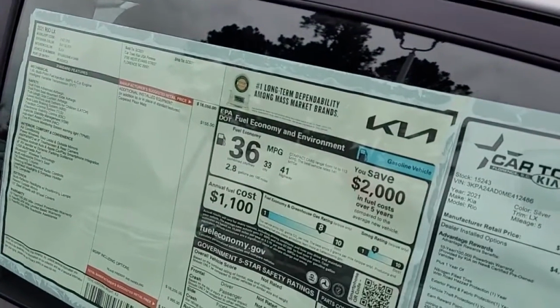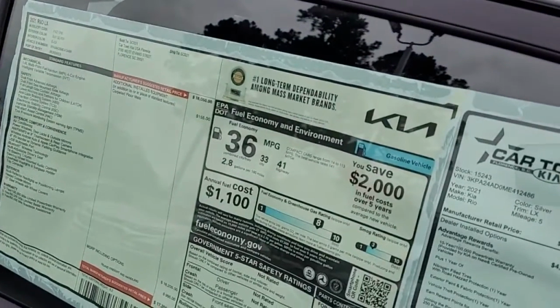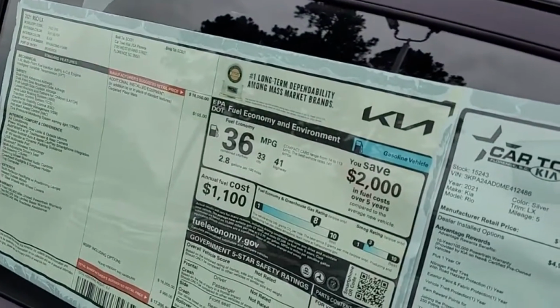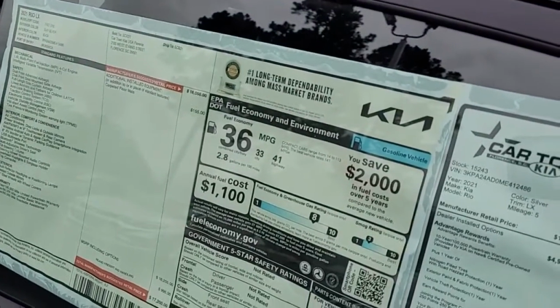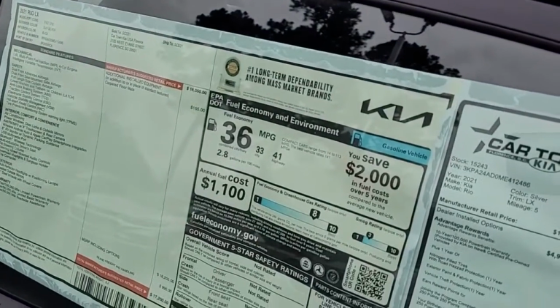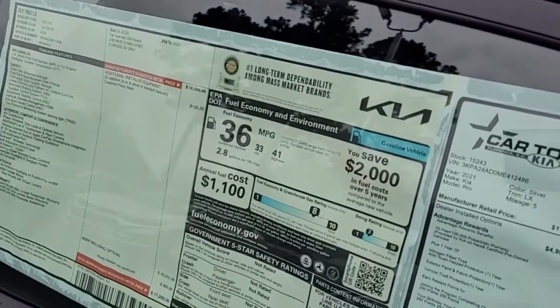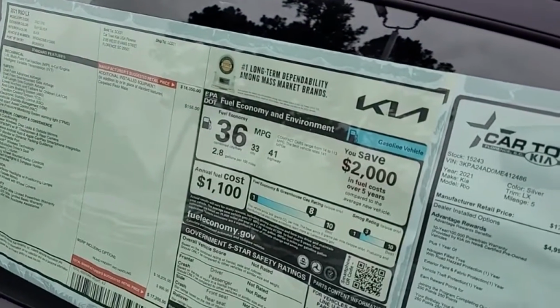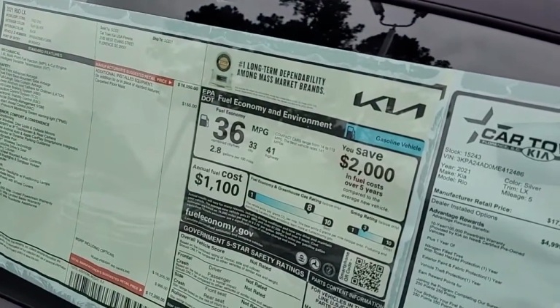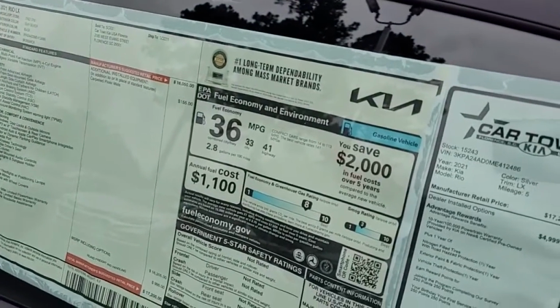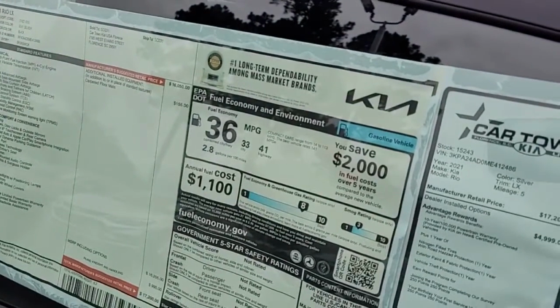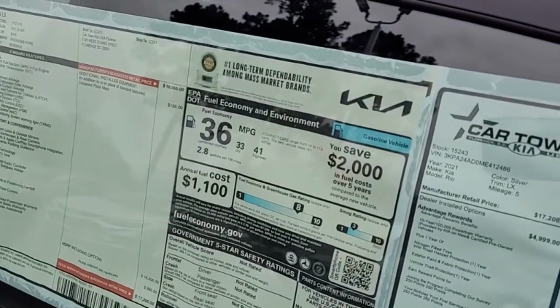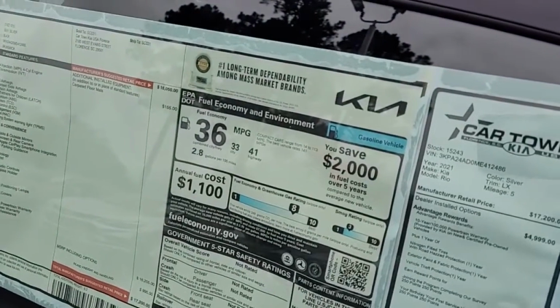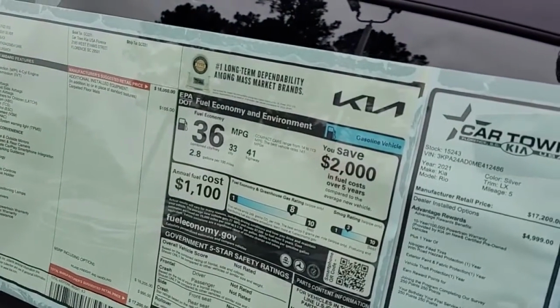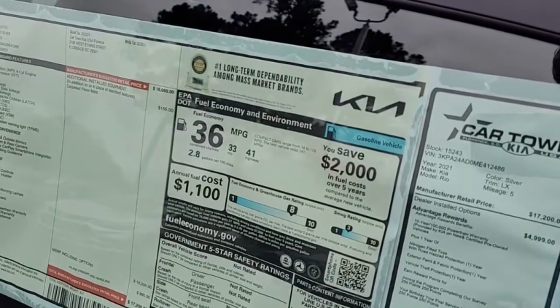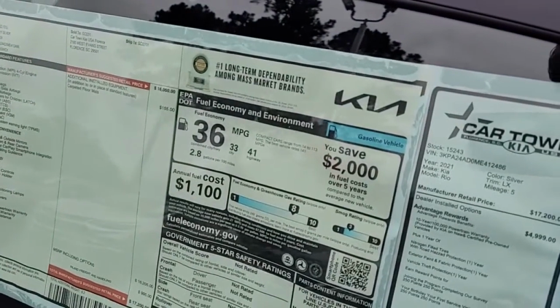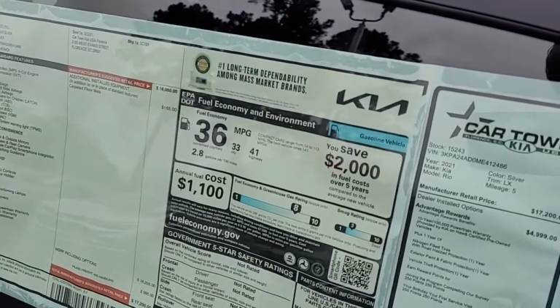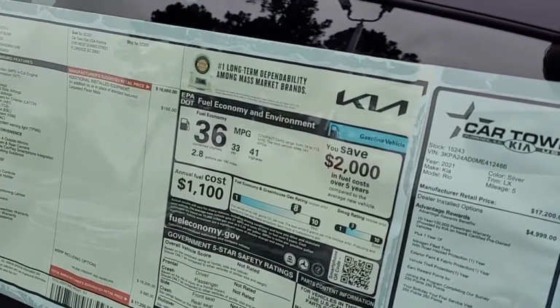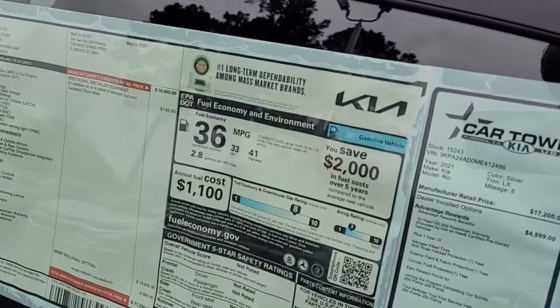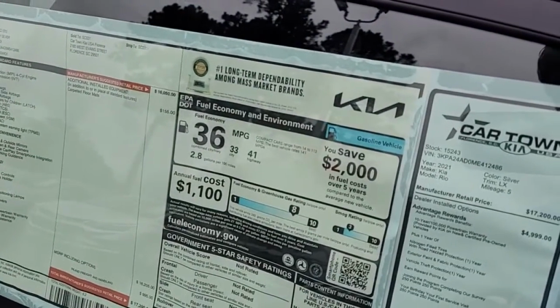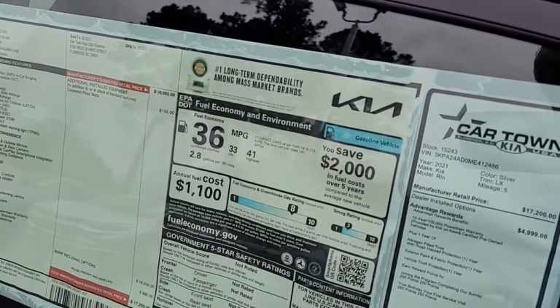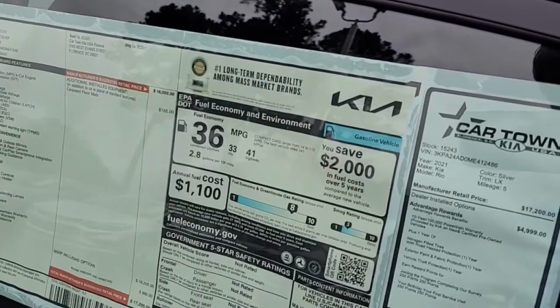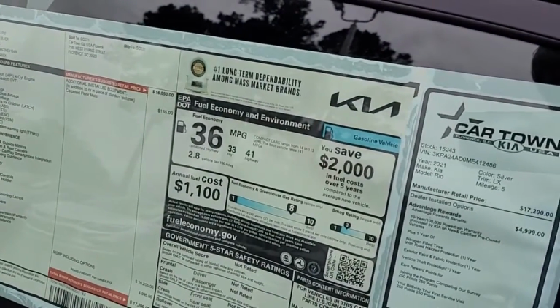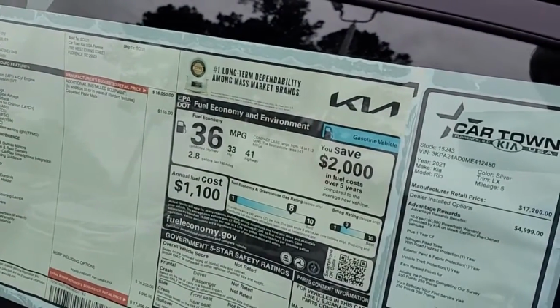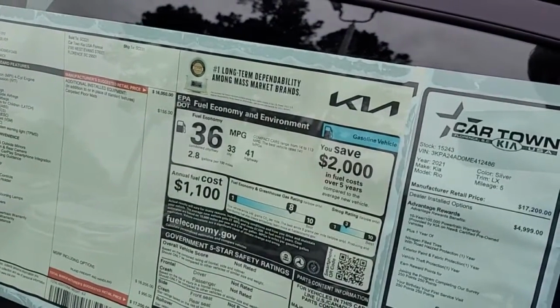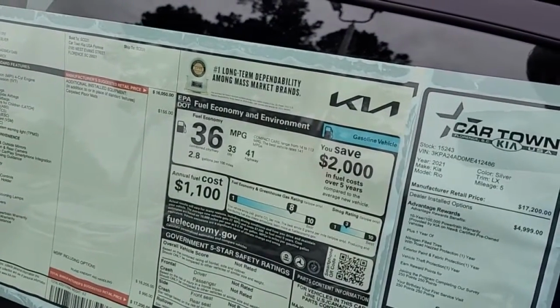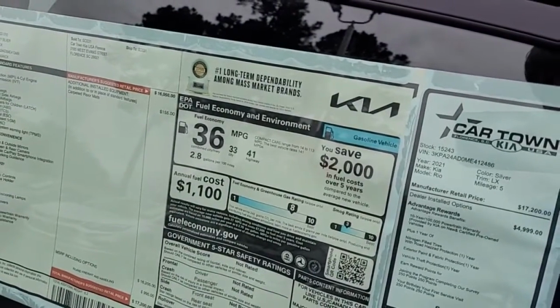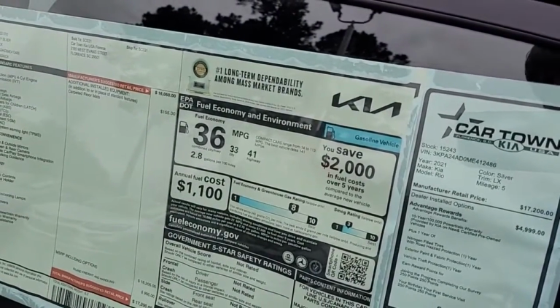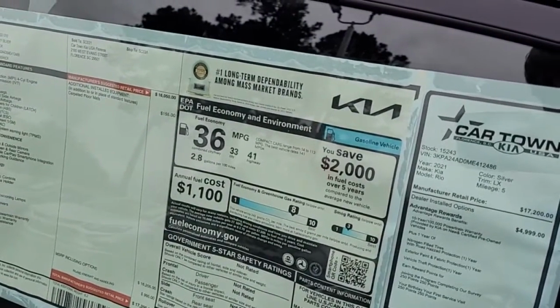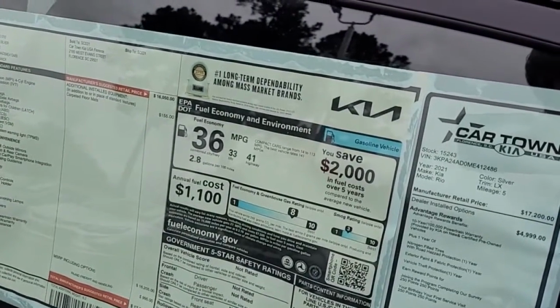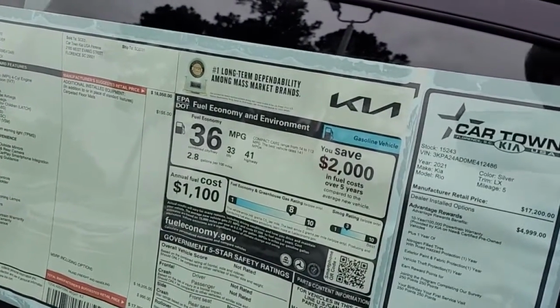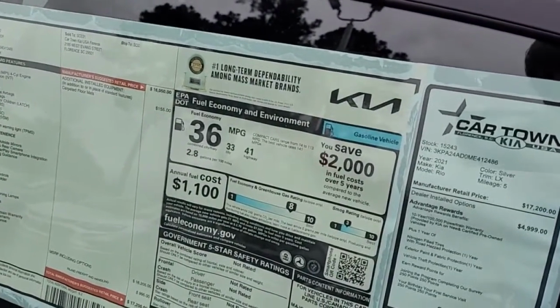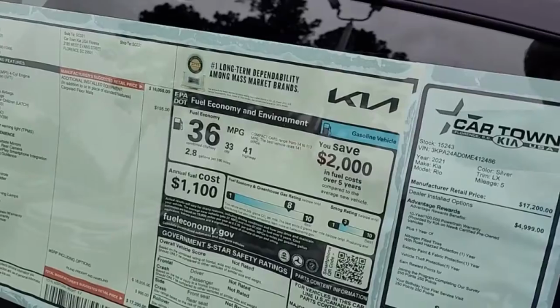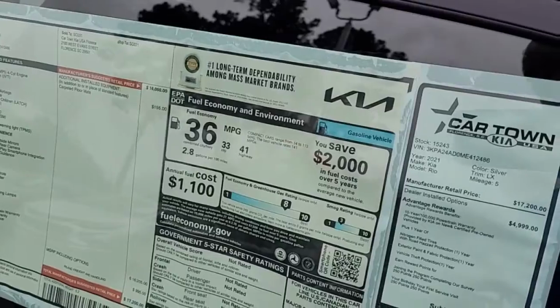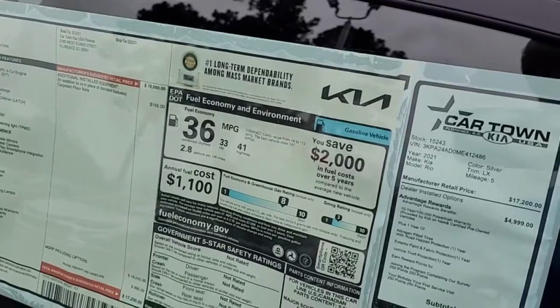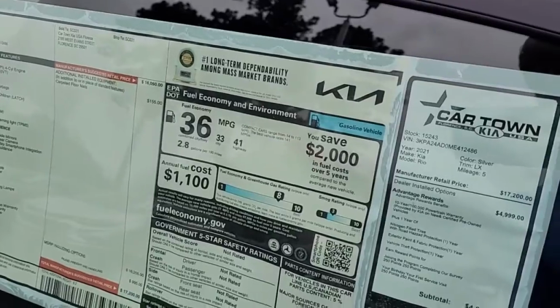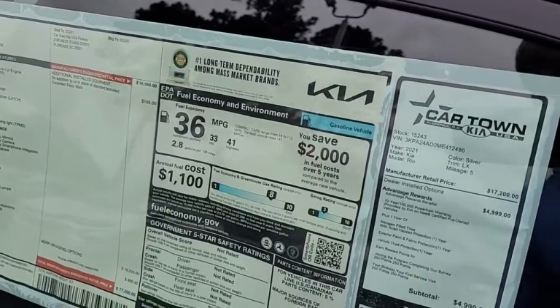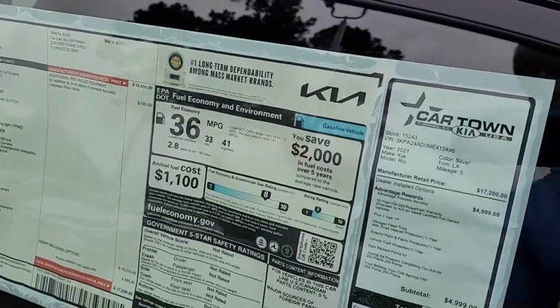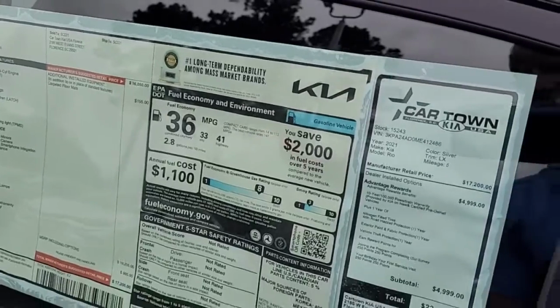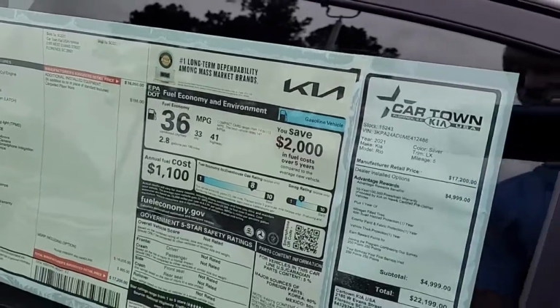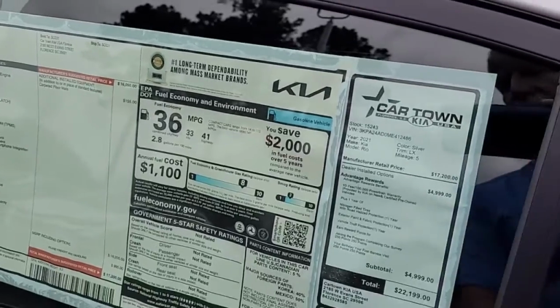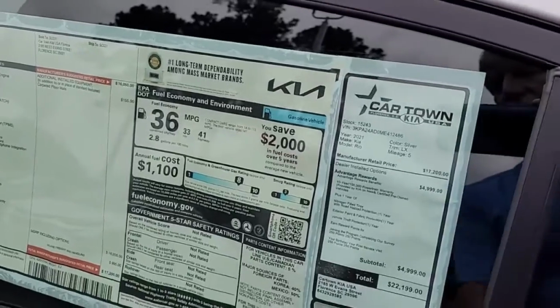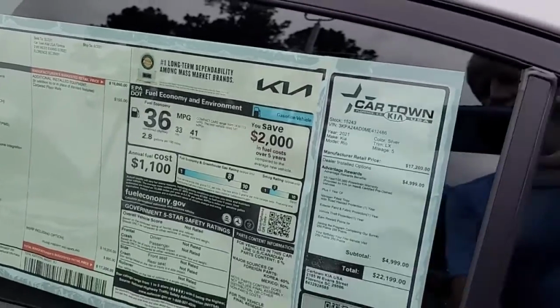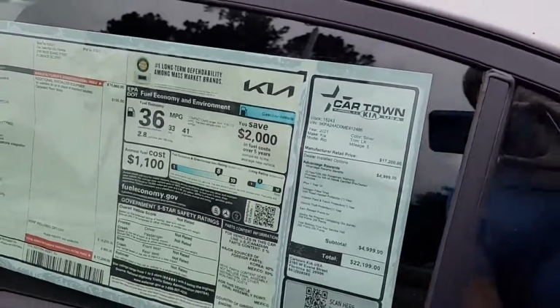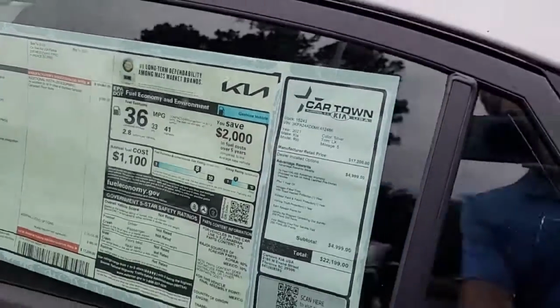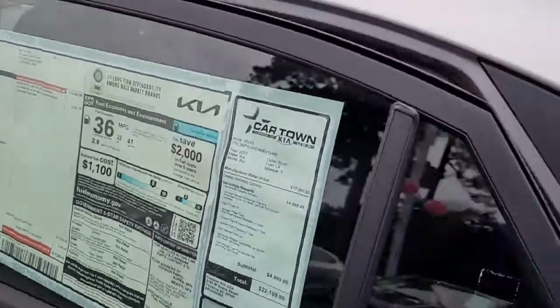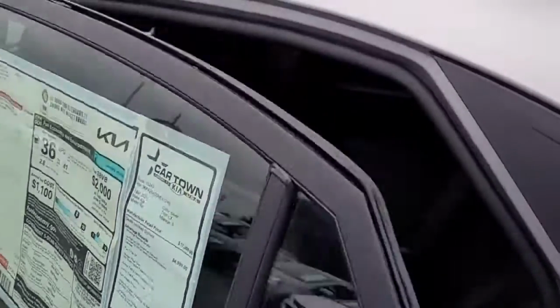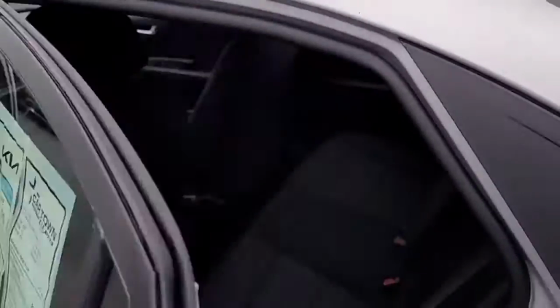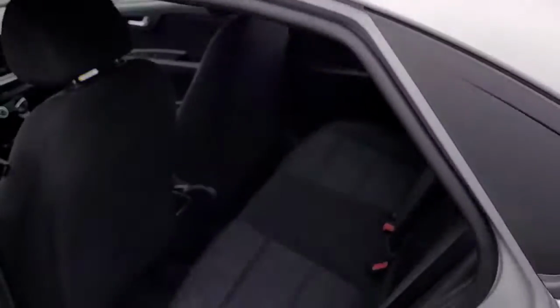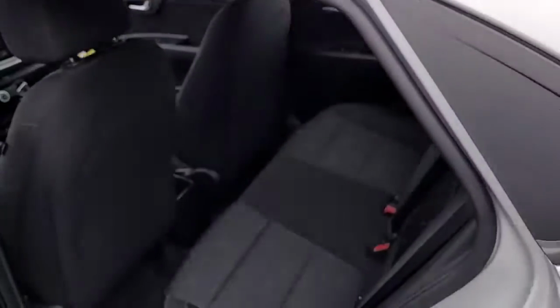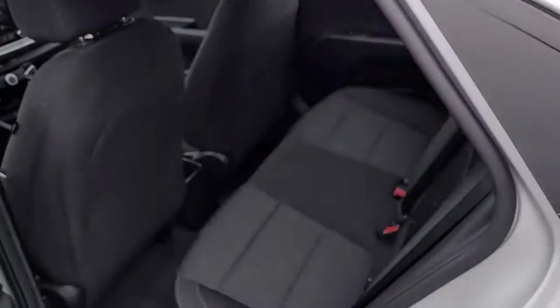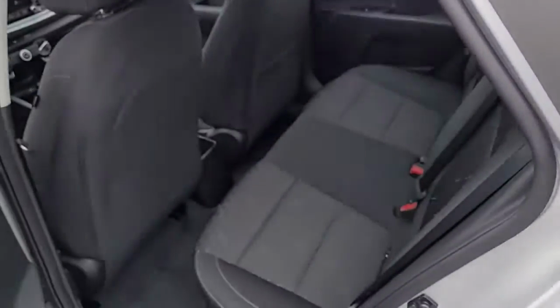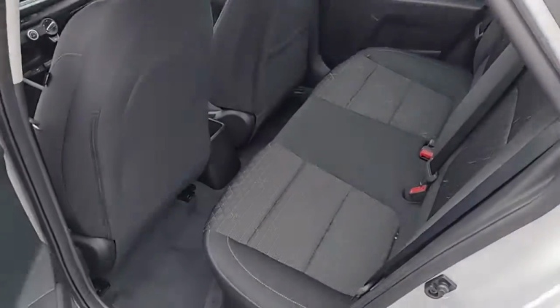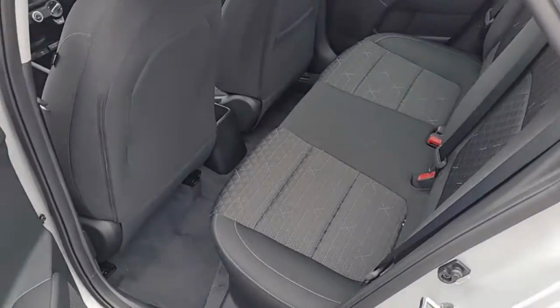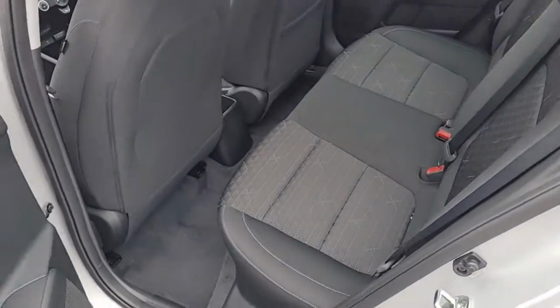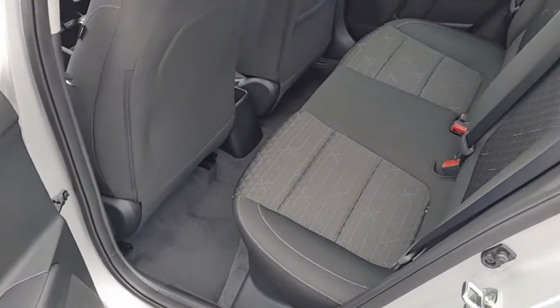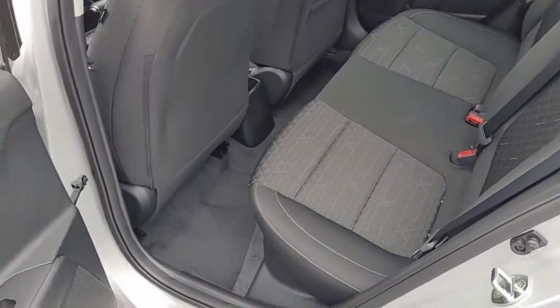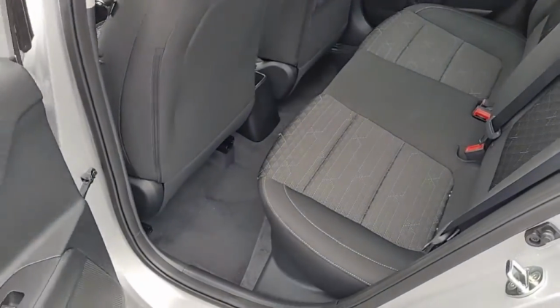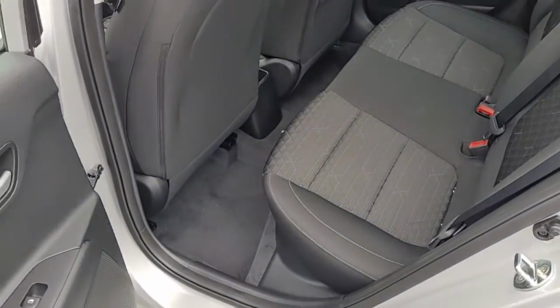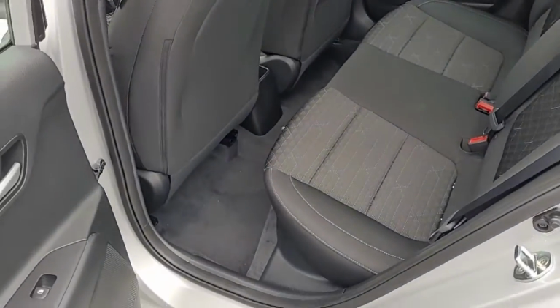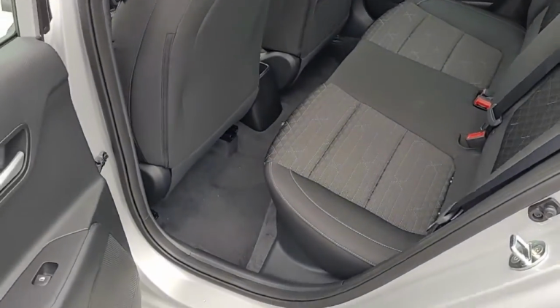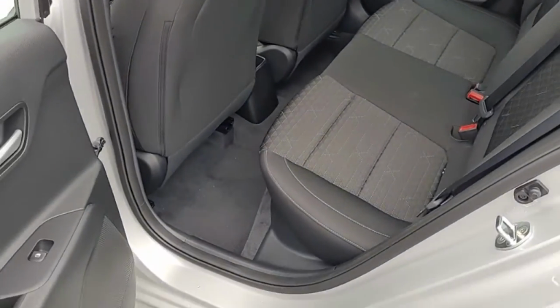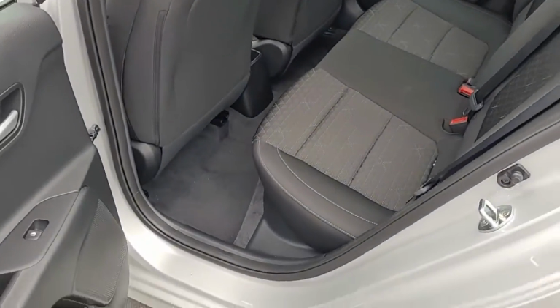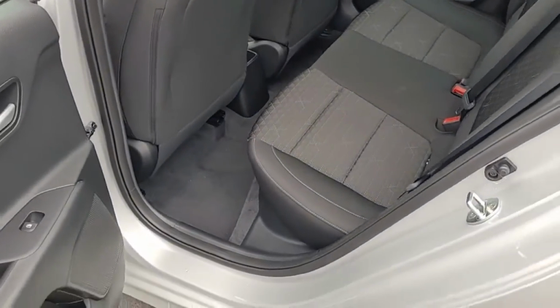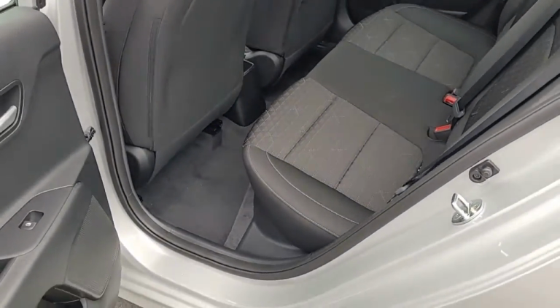Notice the gas mileage: 36 combined city and highway, and 41 on the highway on its own.